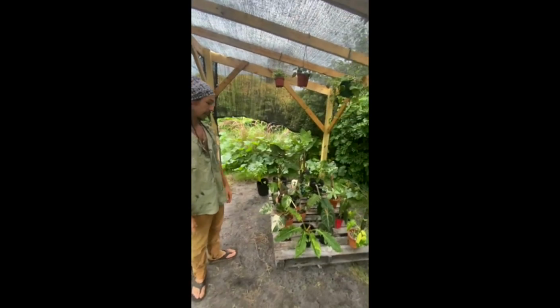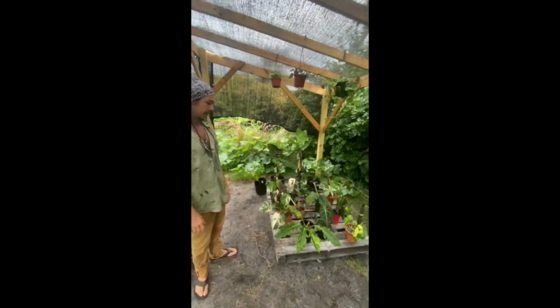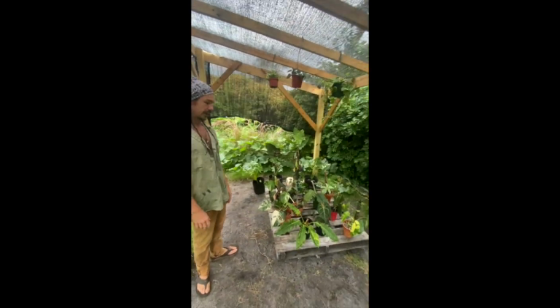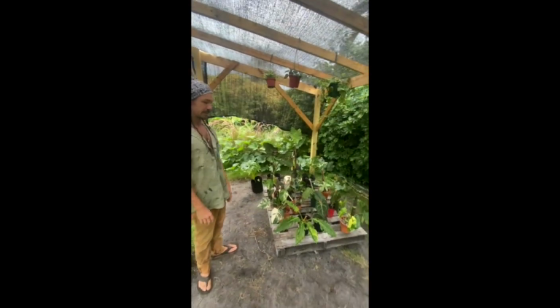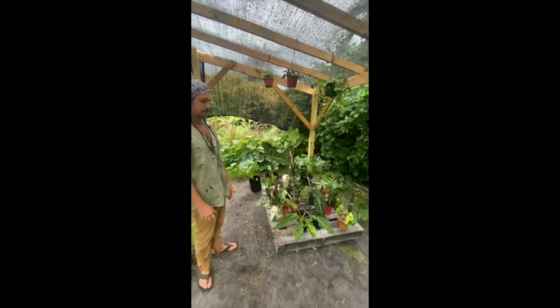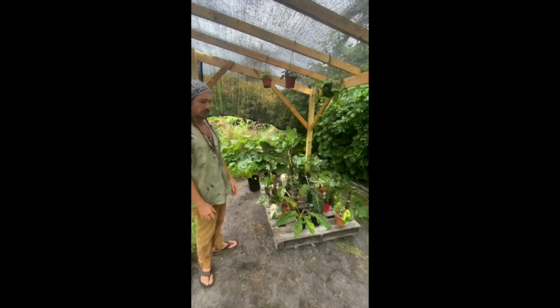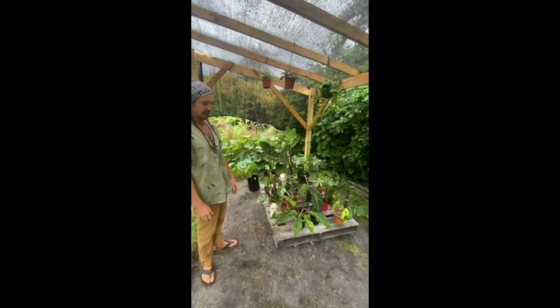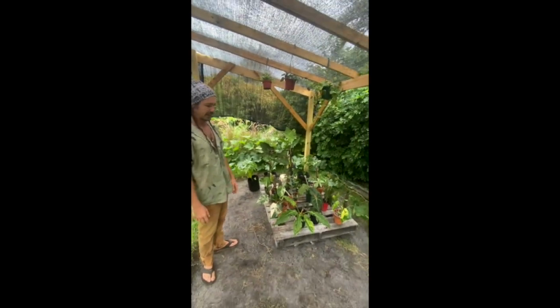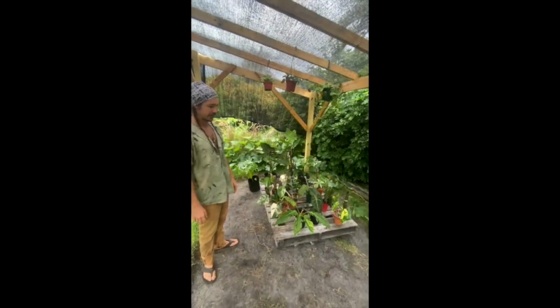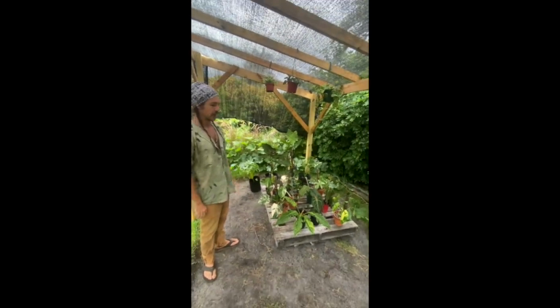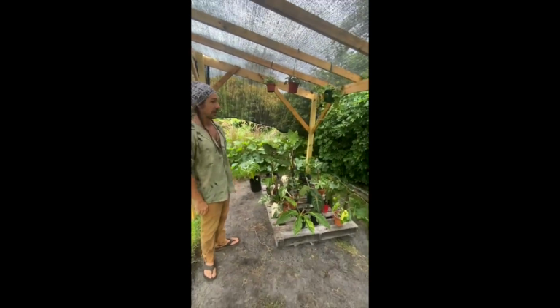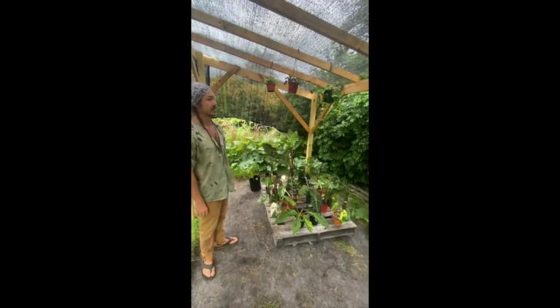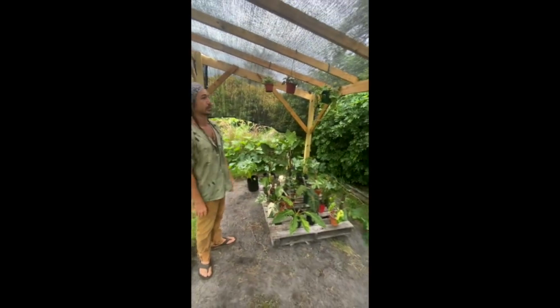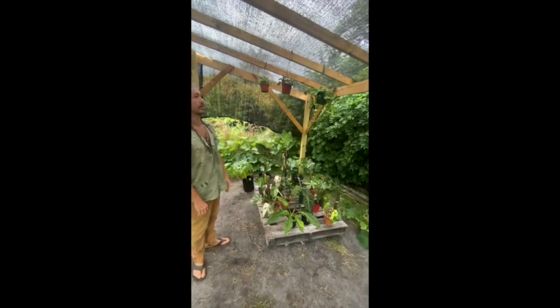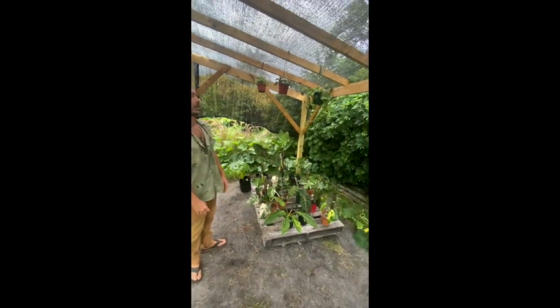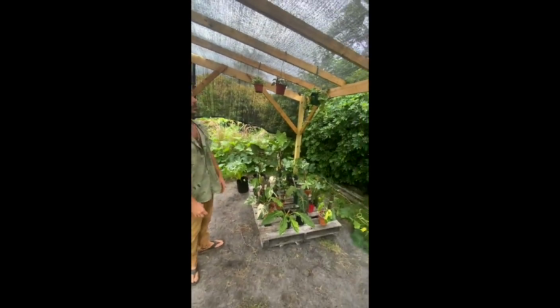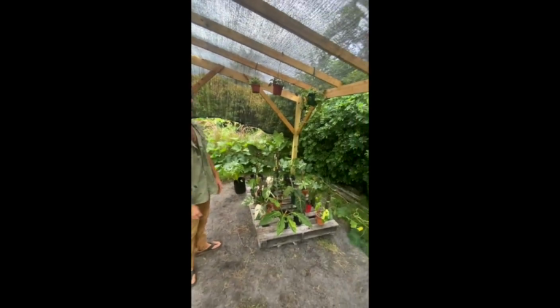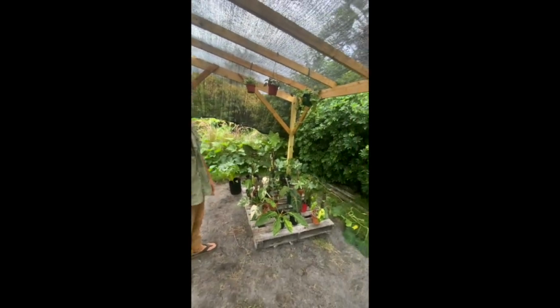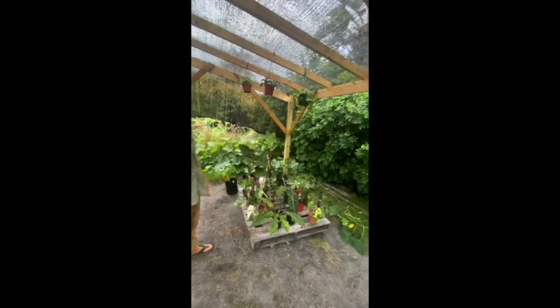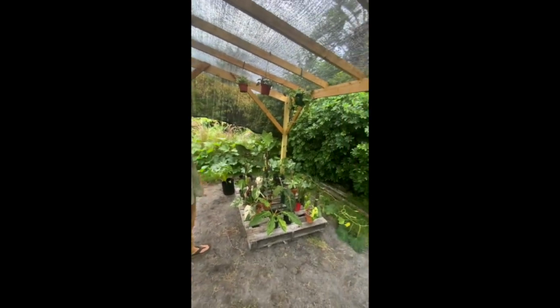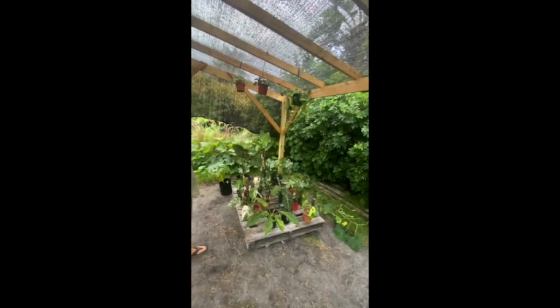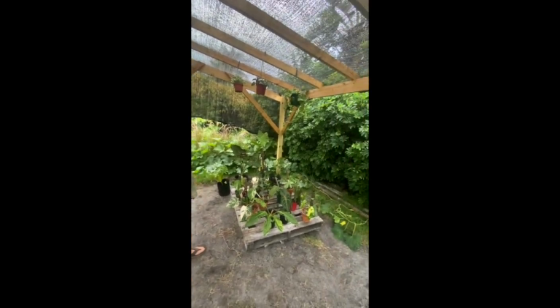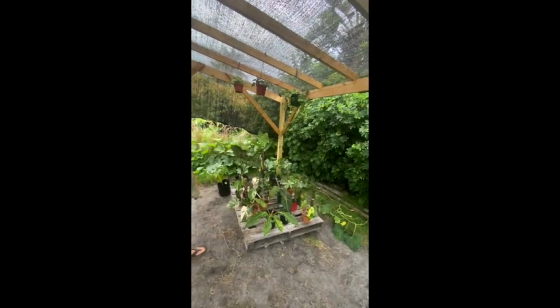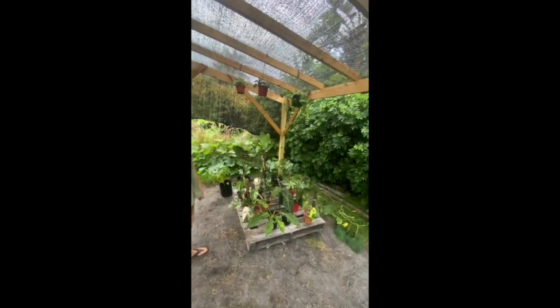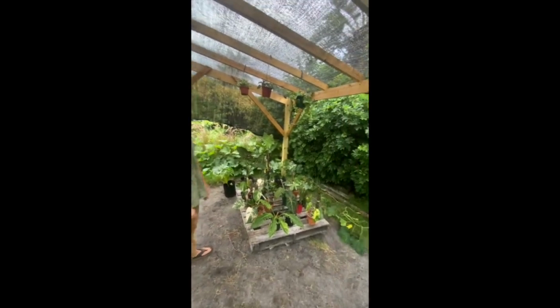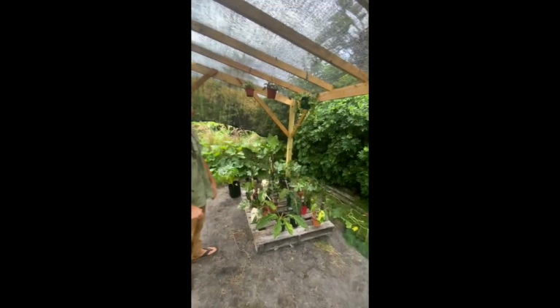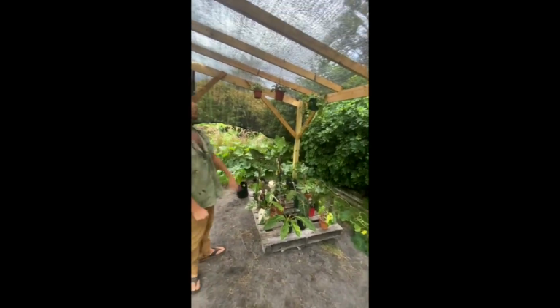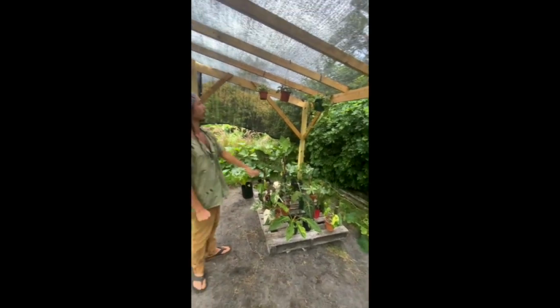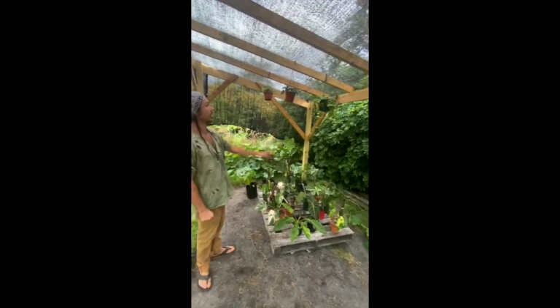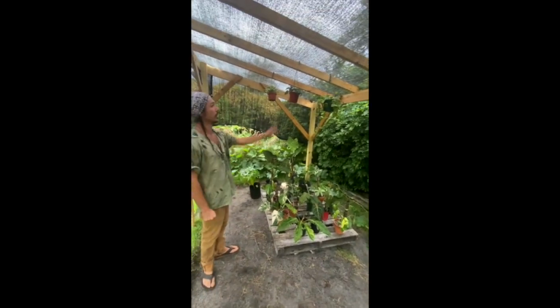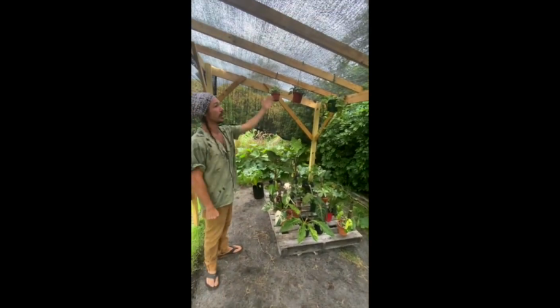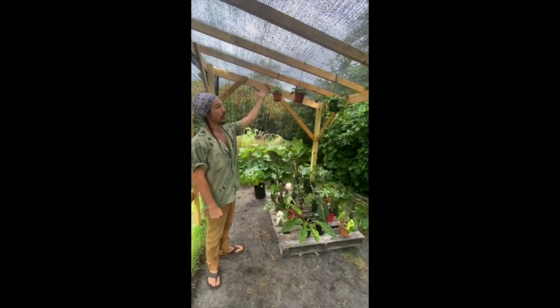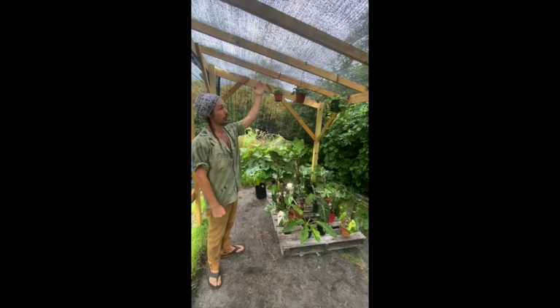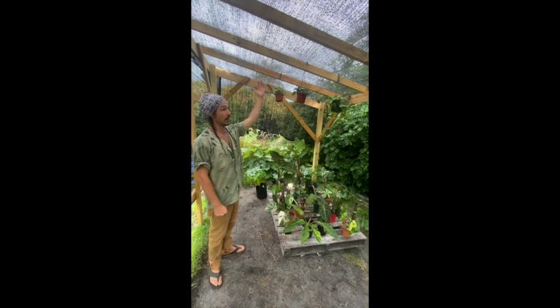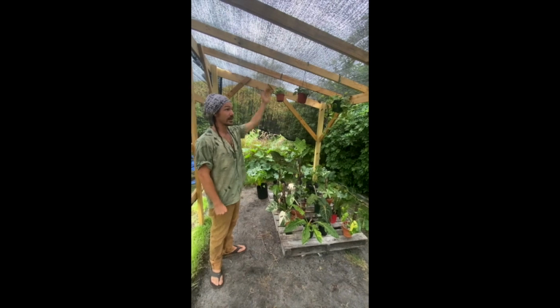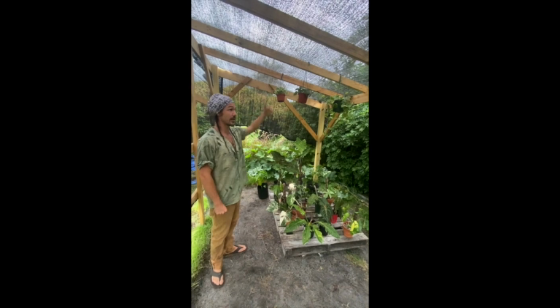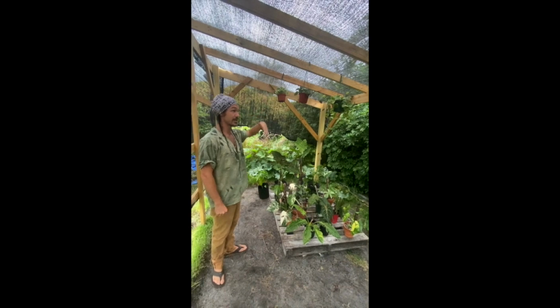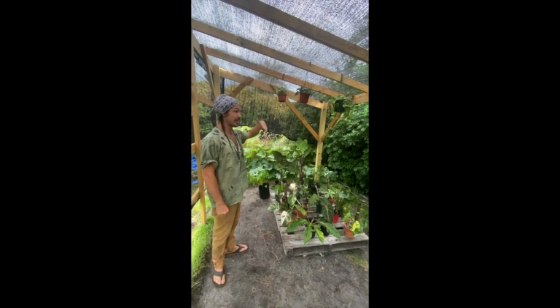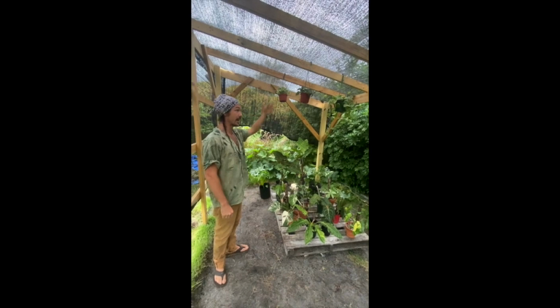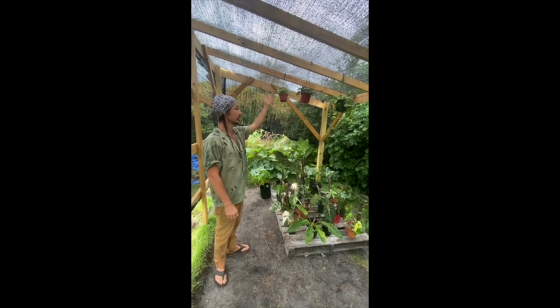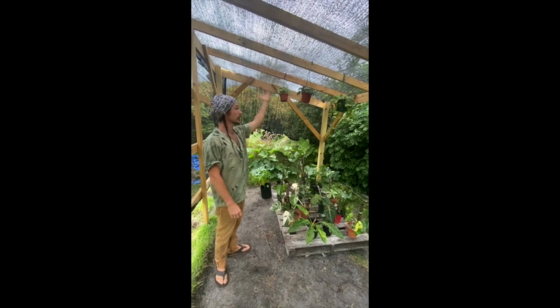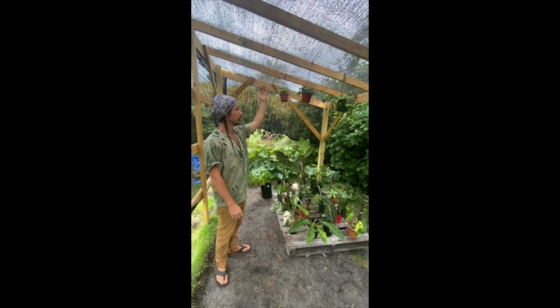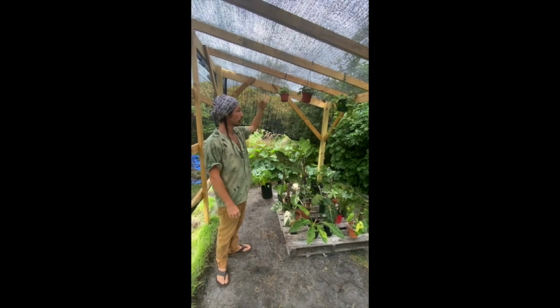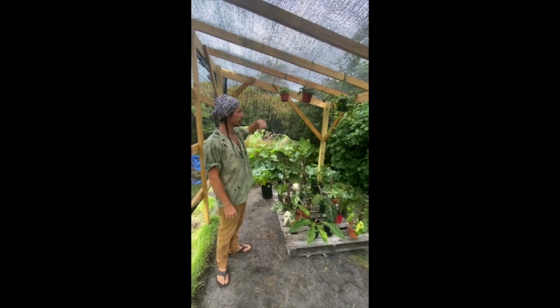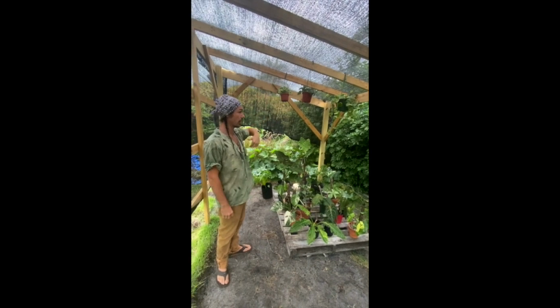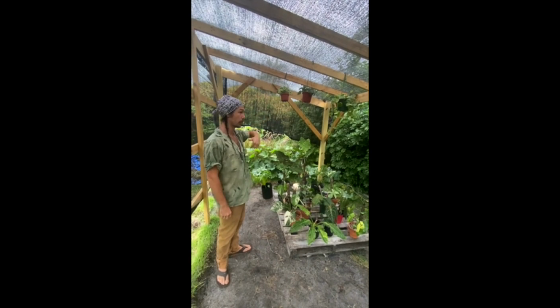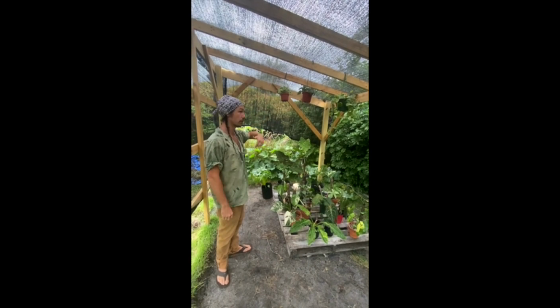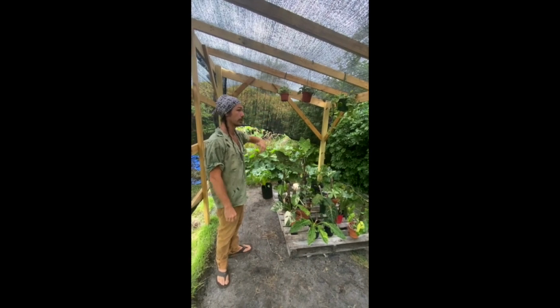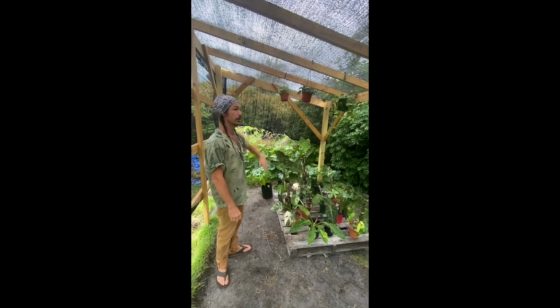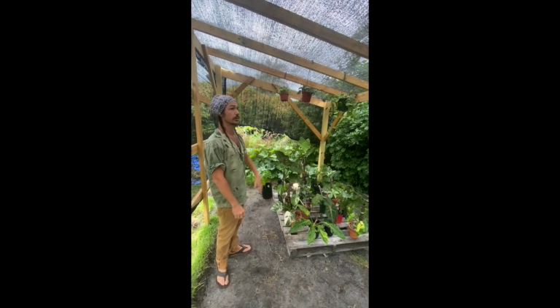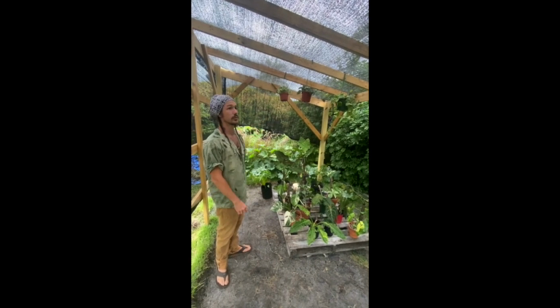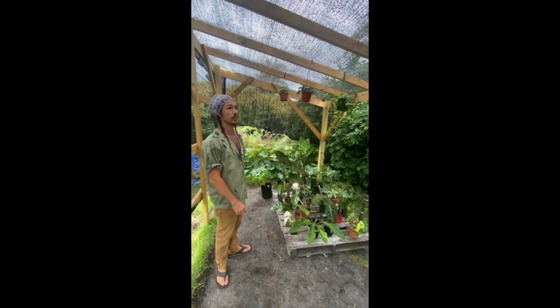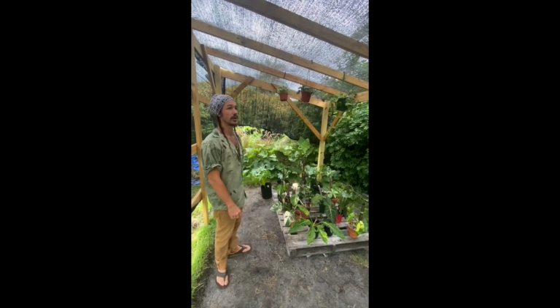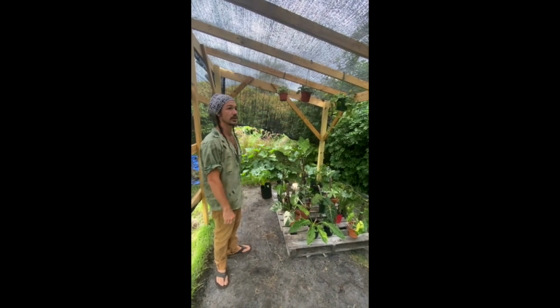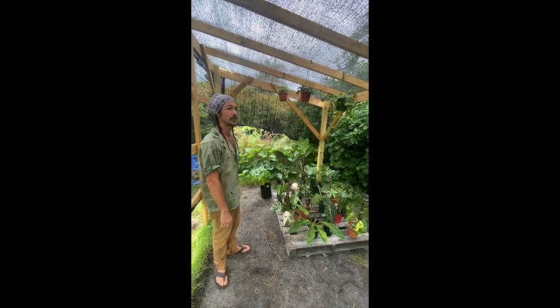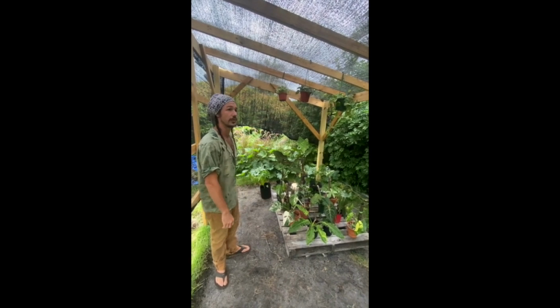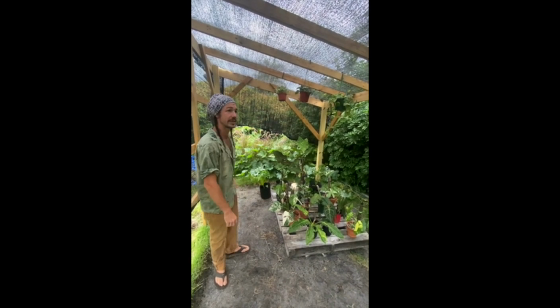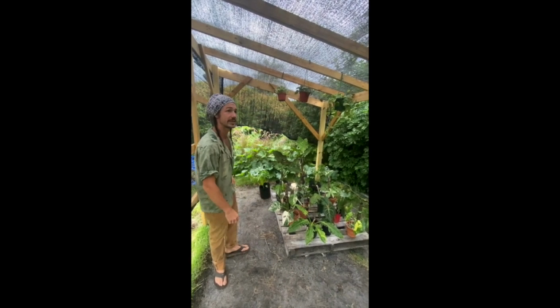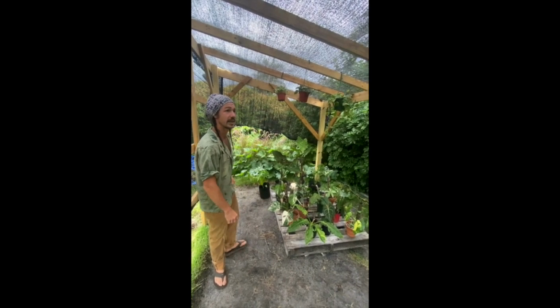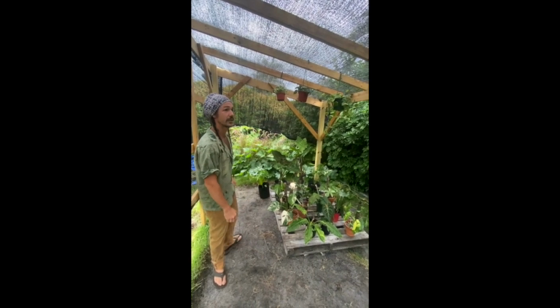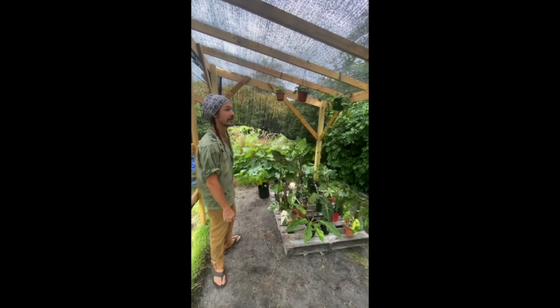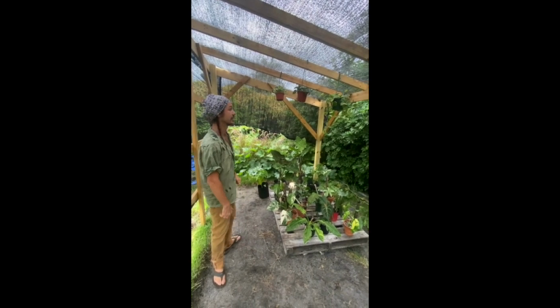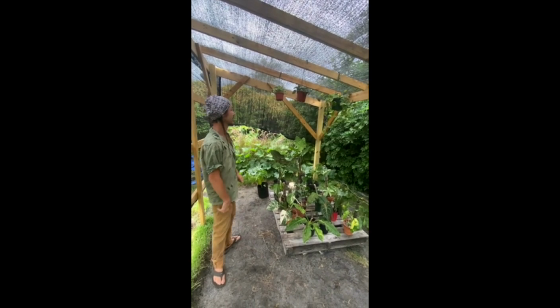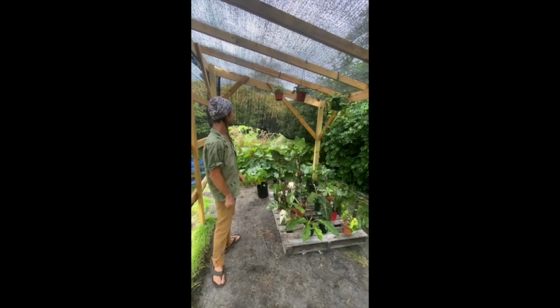It's been raining a lot, so it's kind of made things difficult. The rain doesn't actually pour down through here too much, so that's kind of exciting.